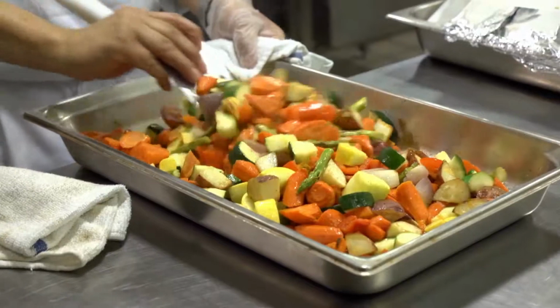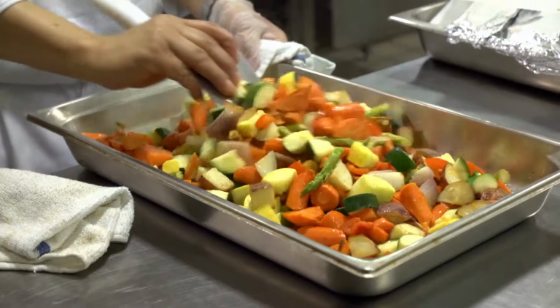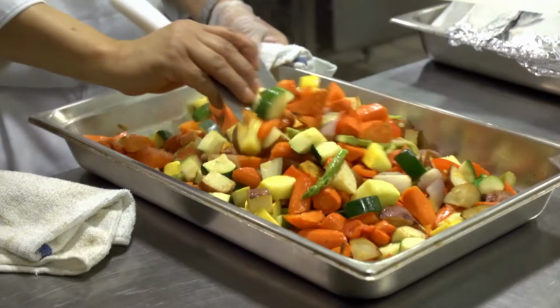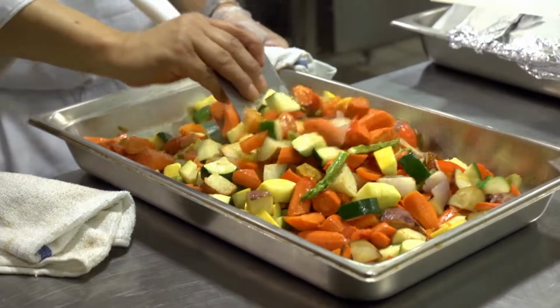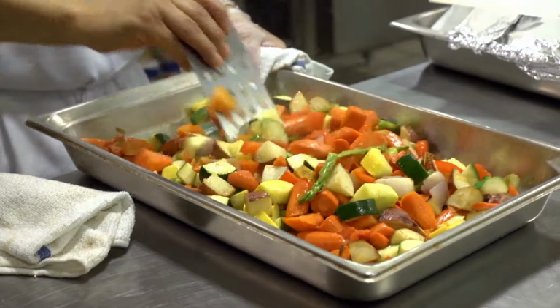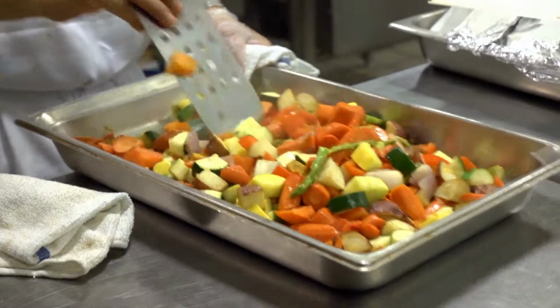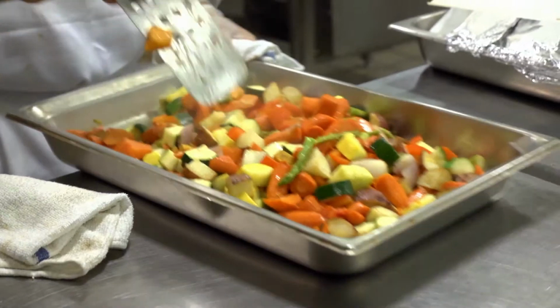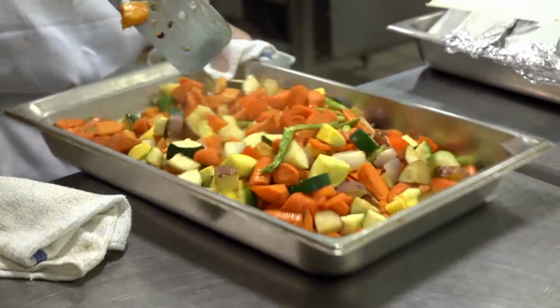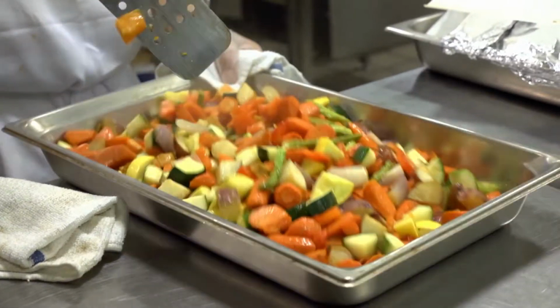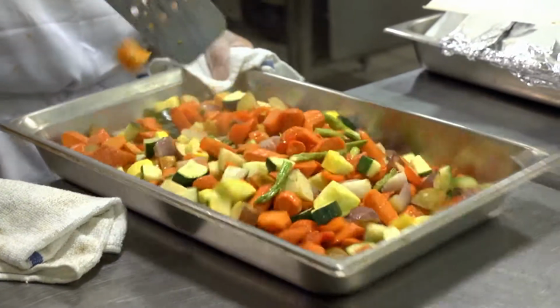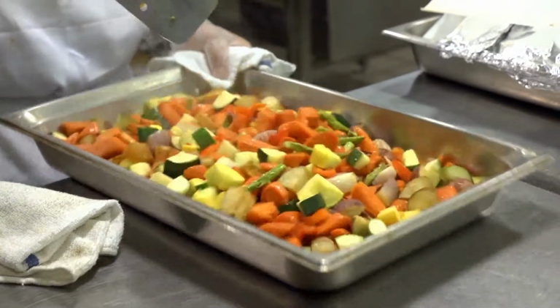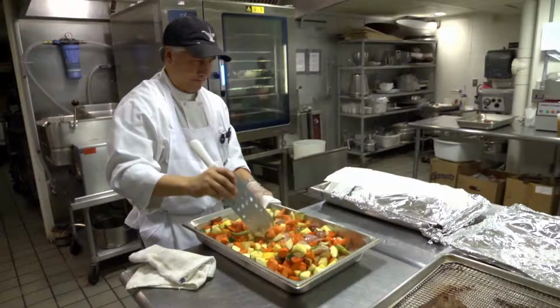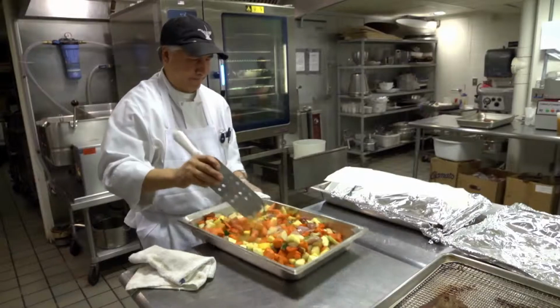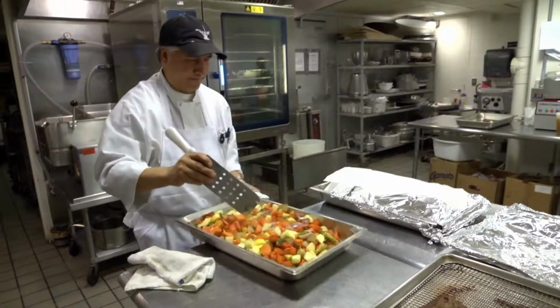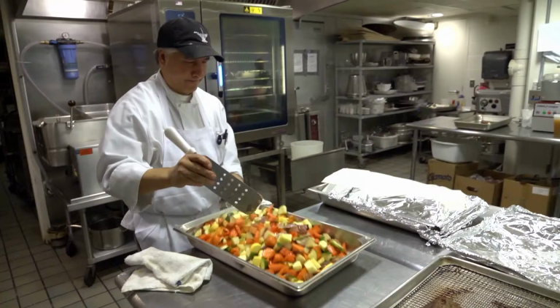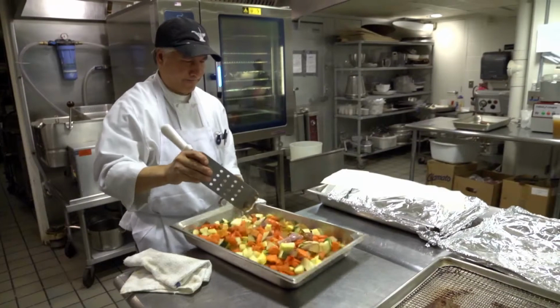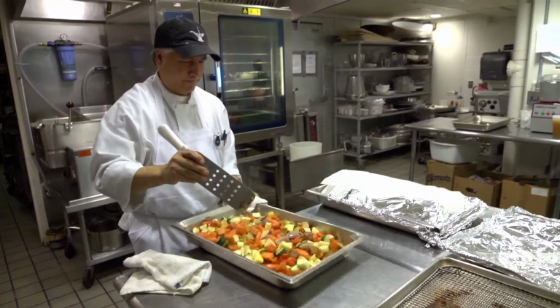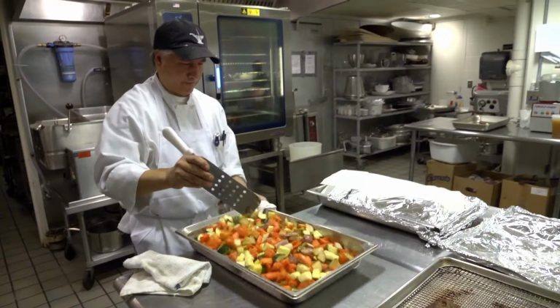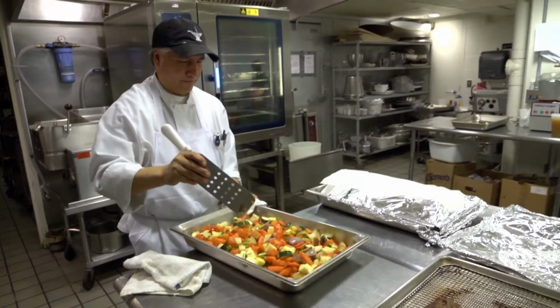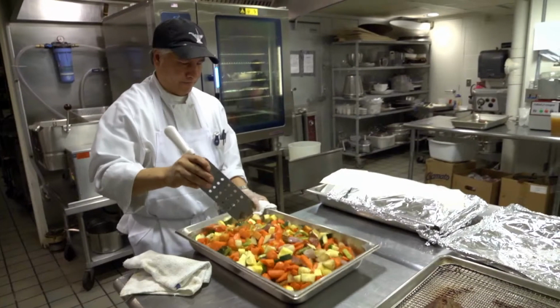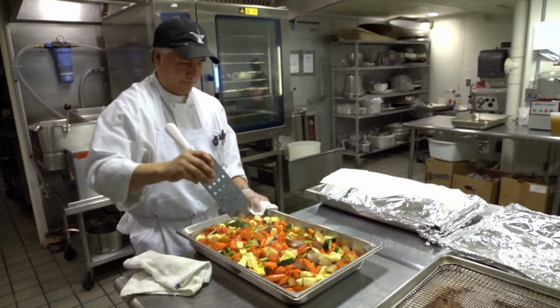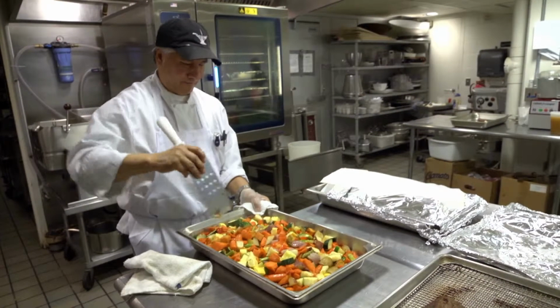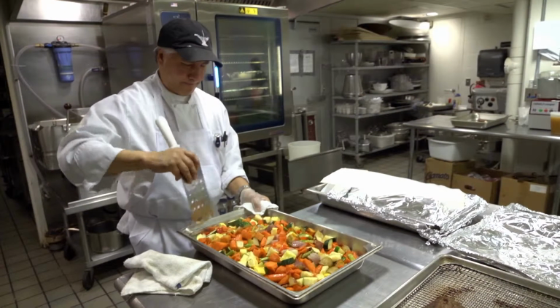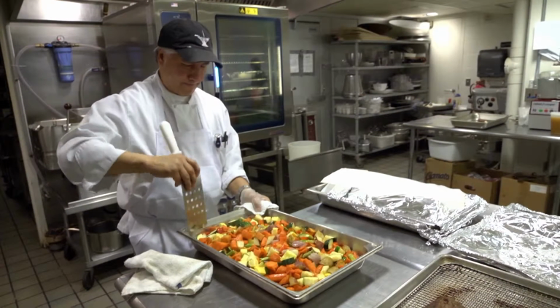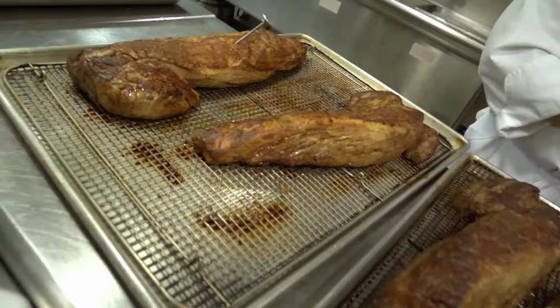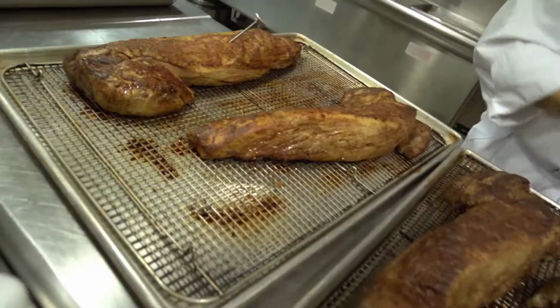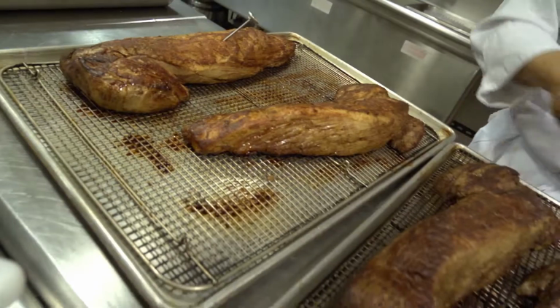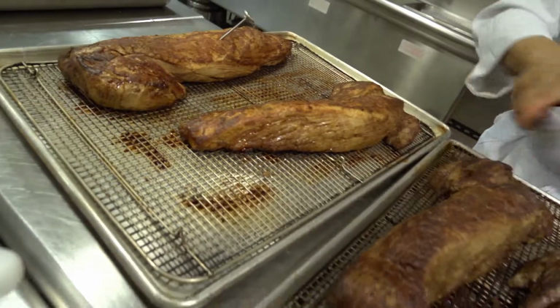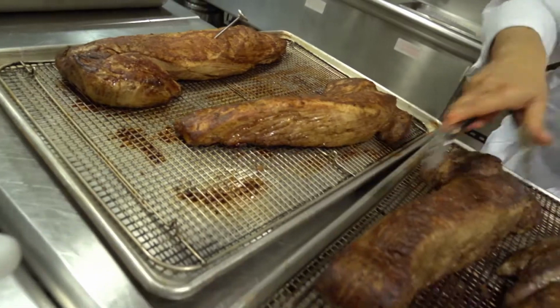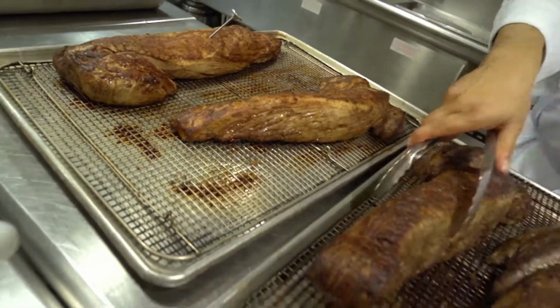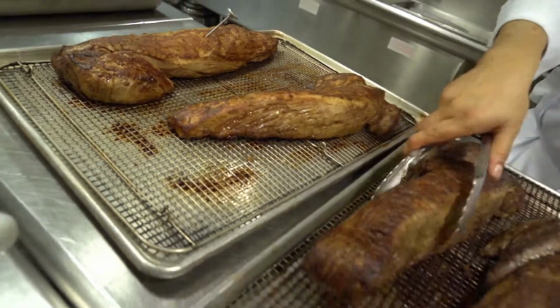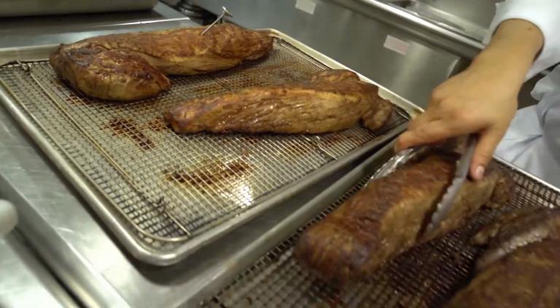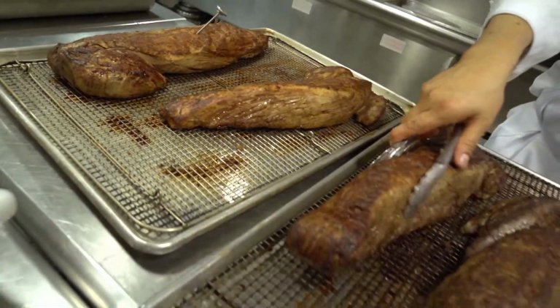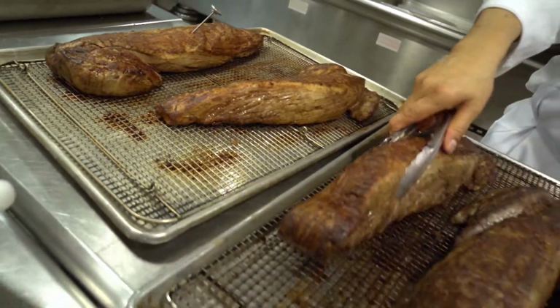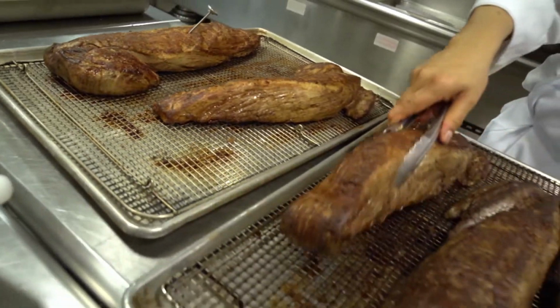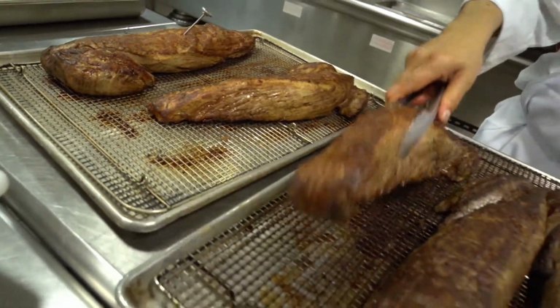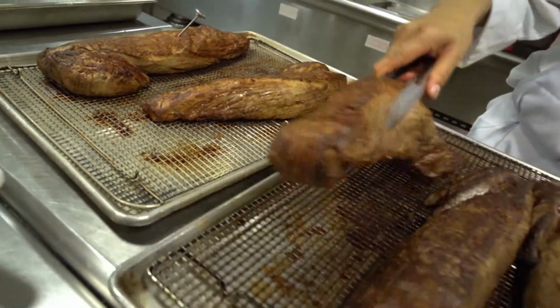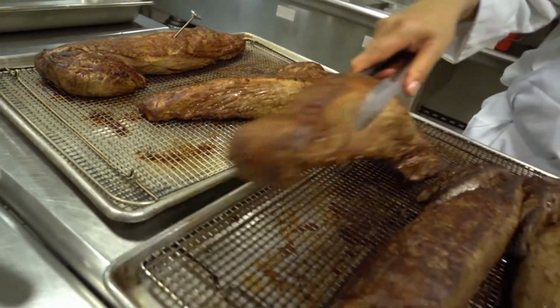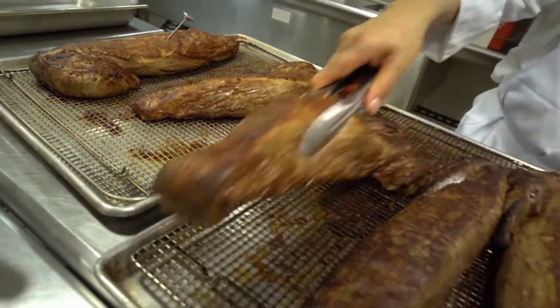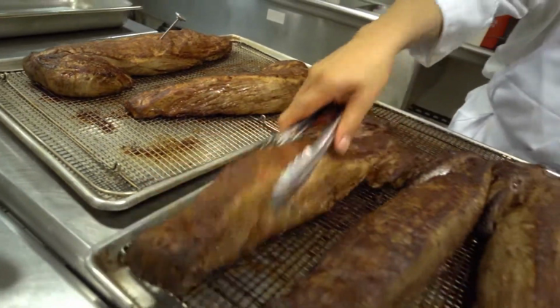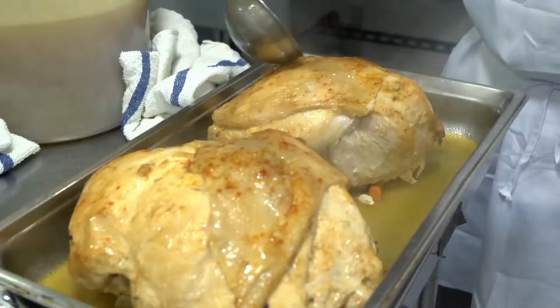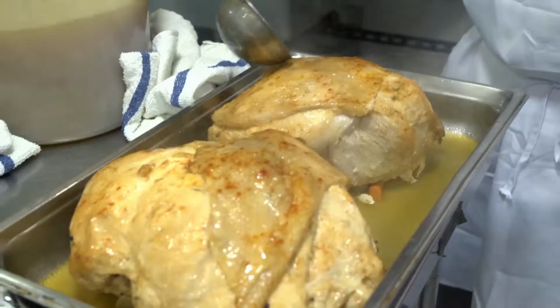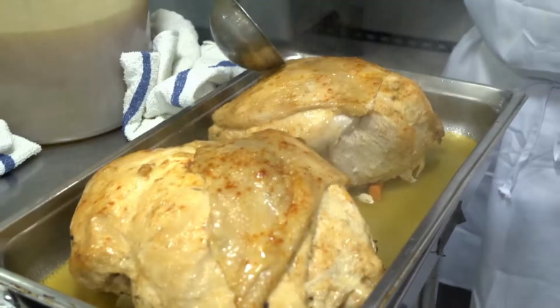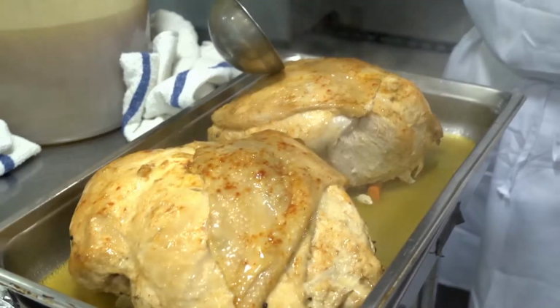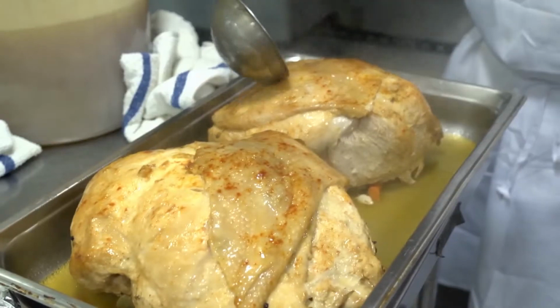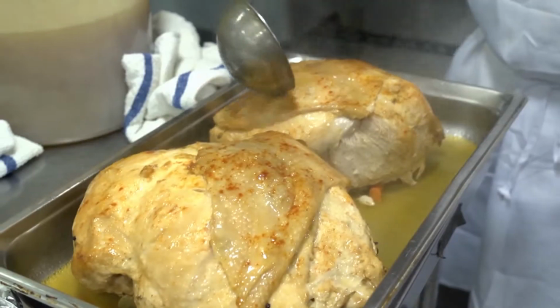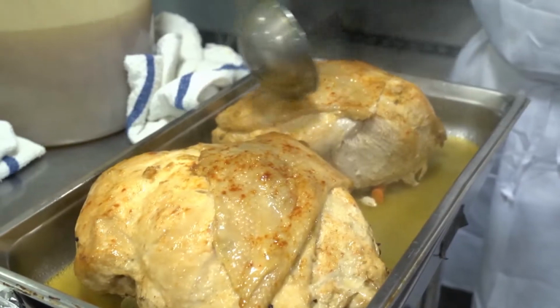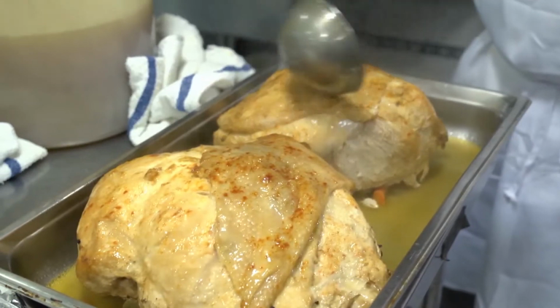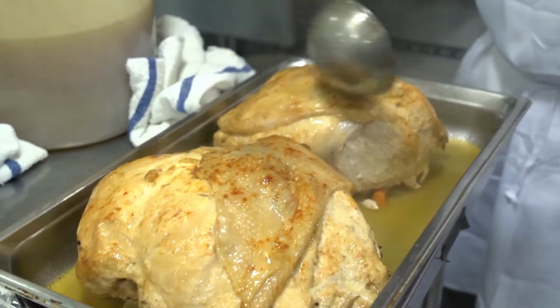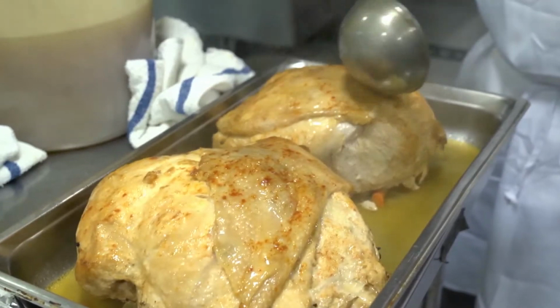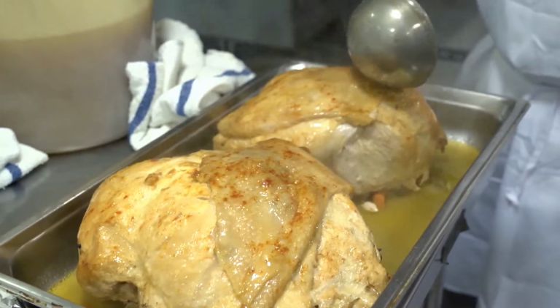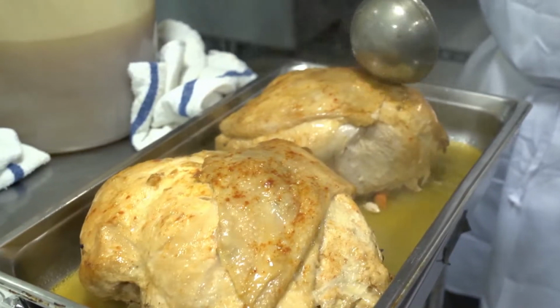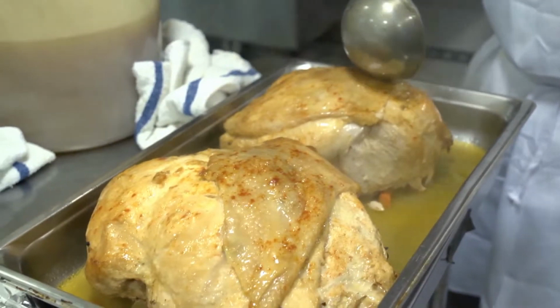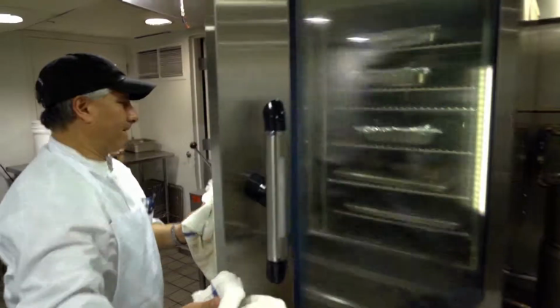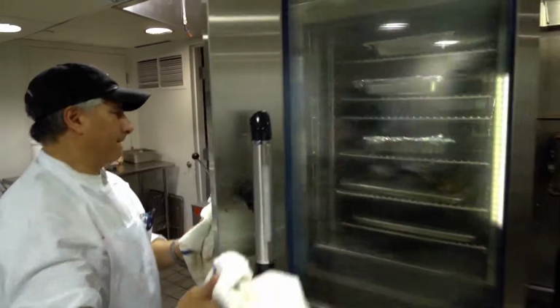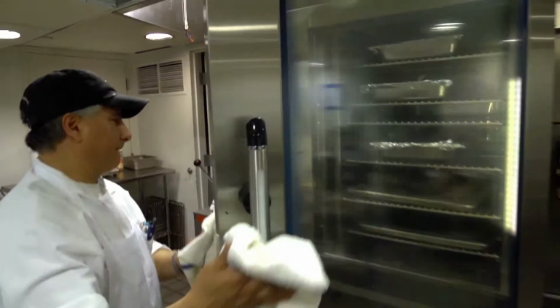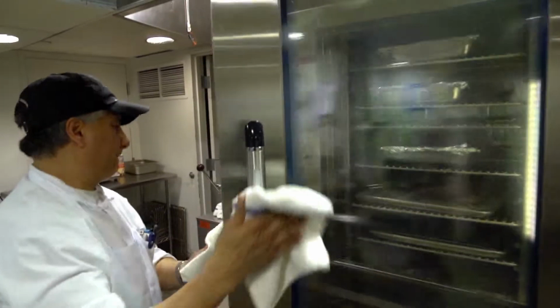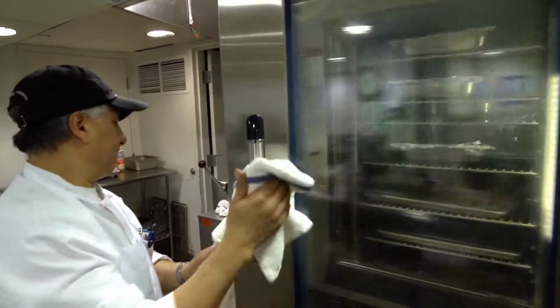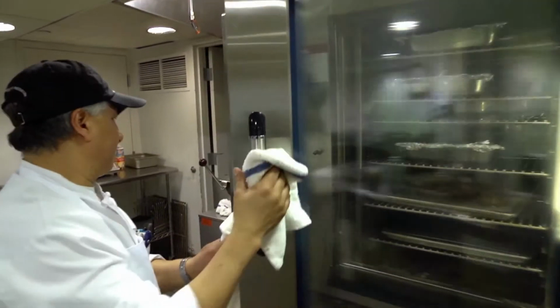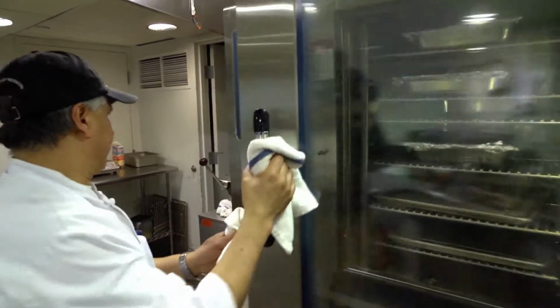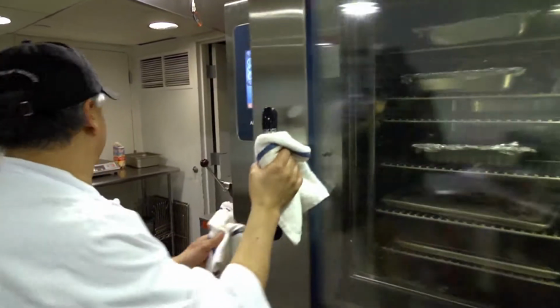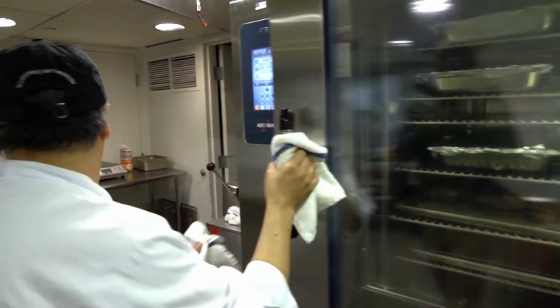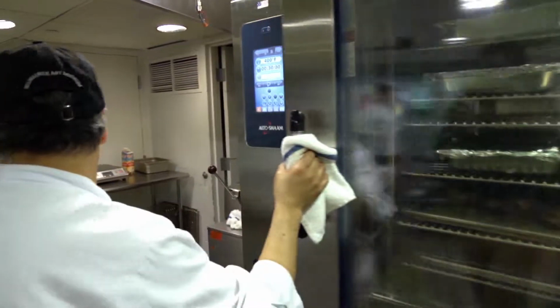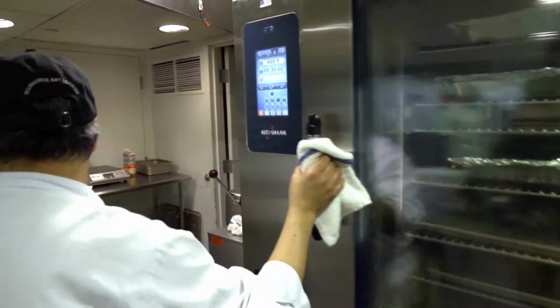The type of things we make in the combi ovens range from mashed potatoes, braised meats, smoked vegetables, and anything we can imagine.